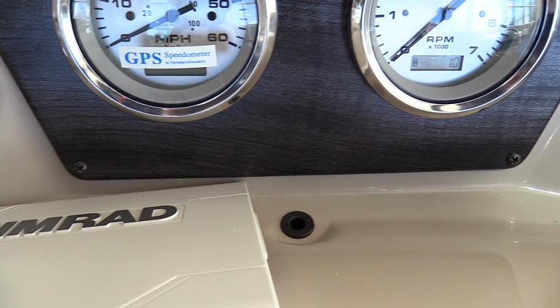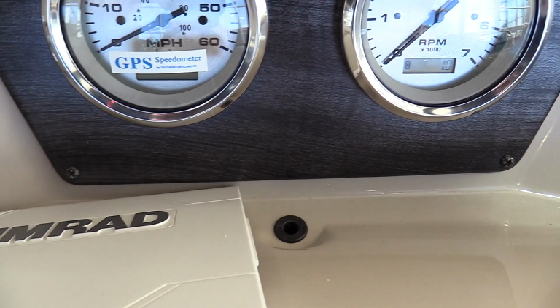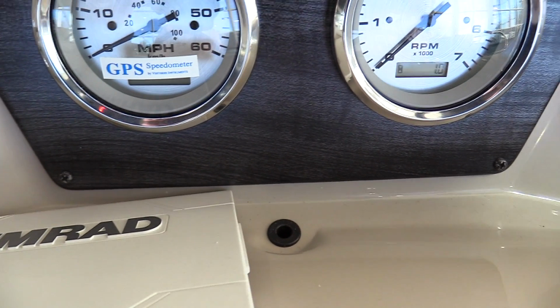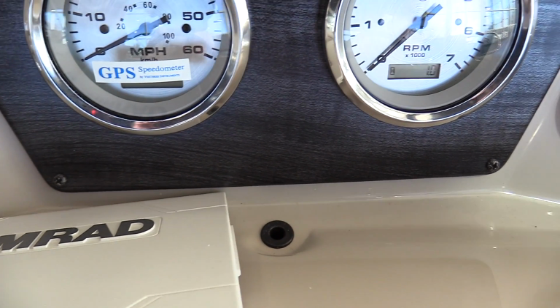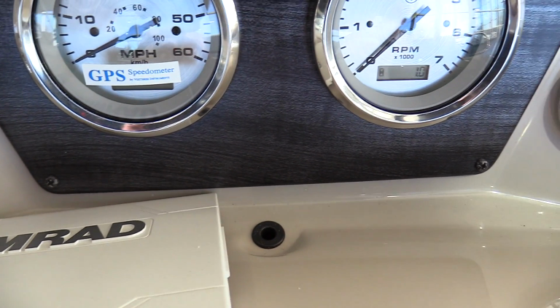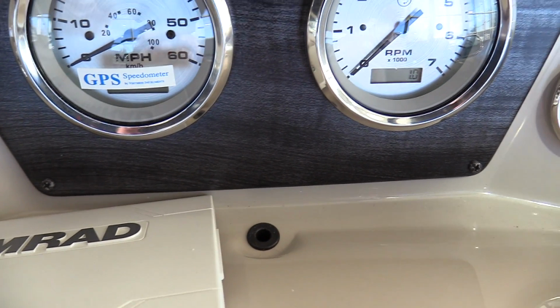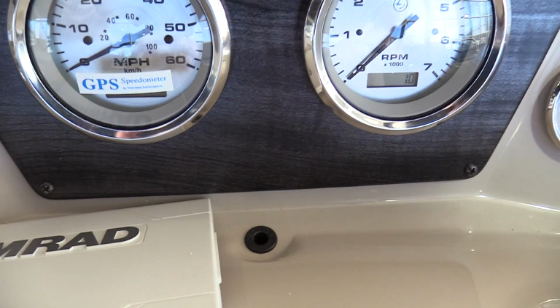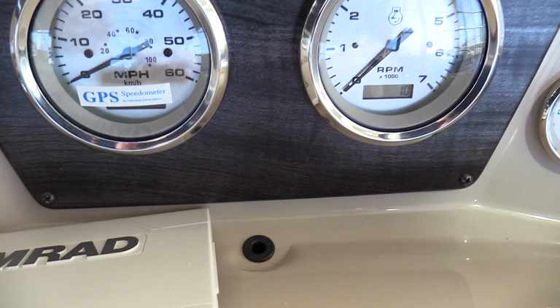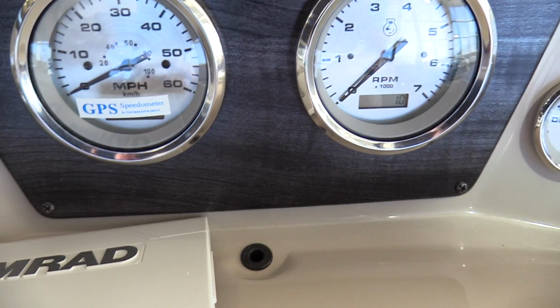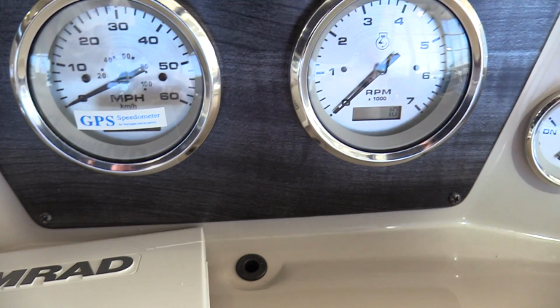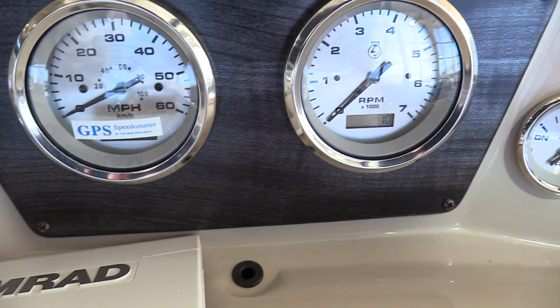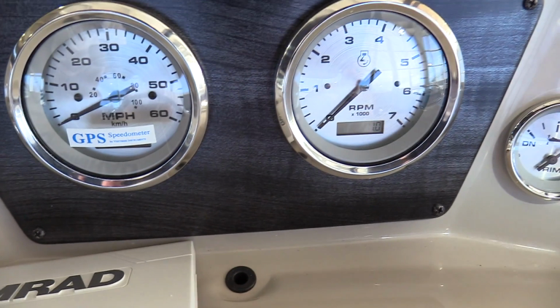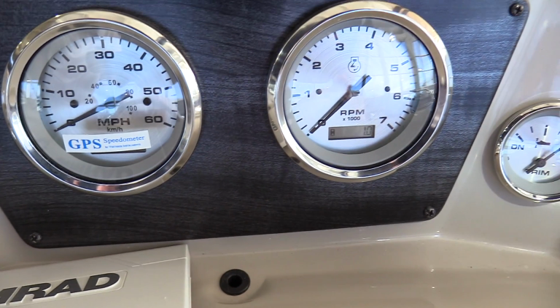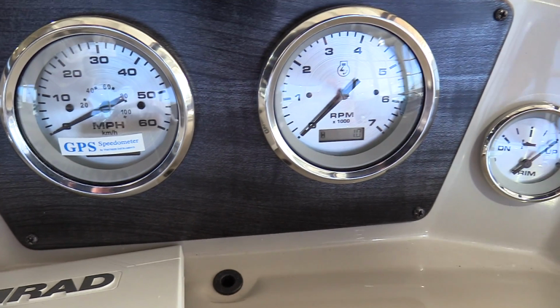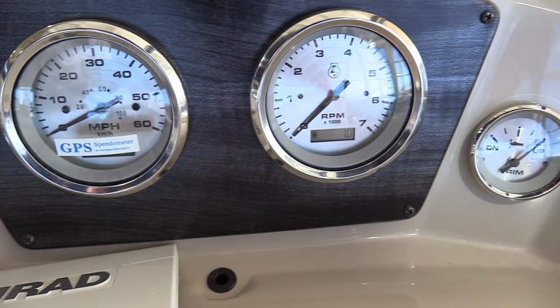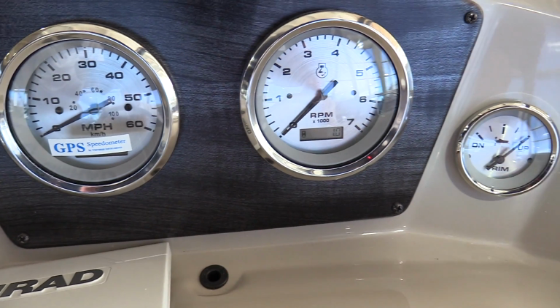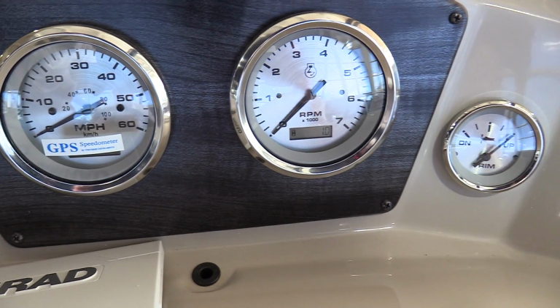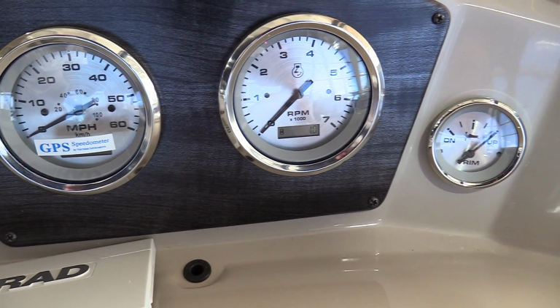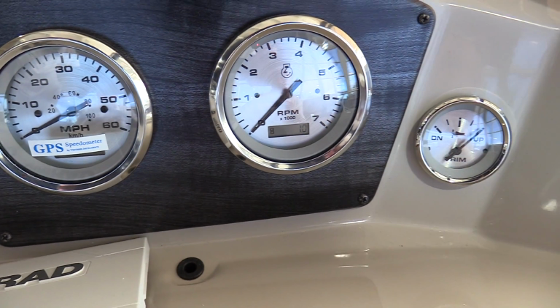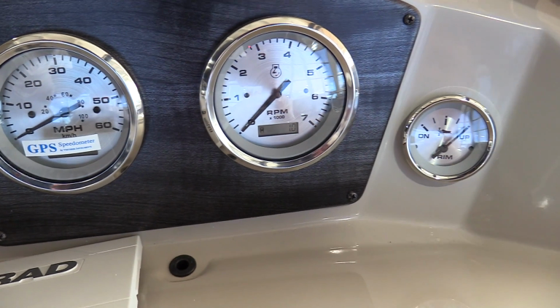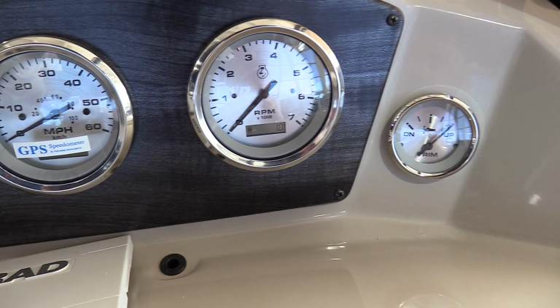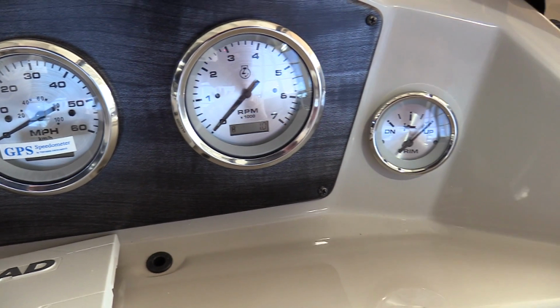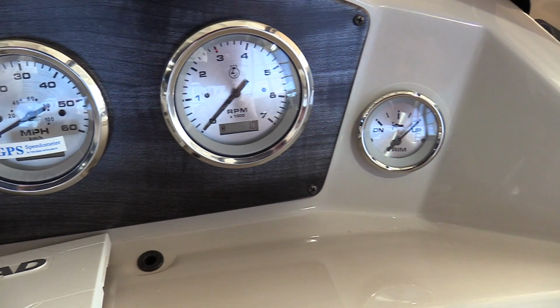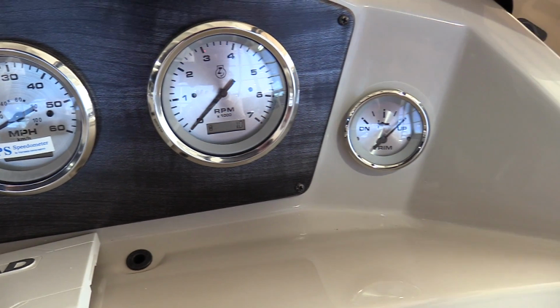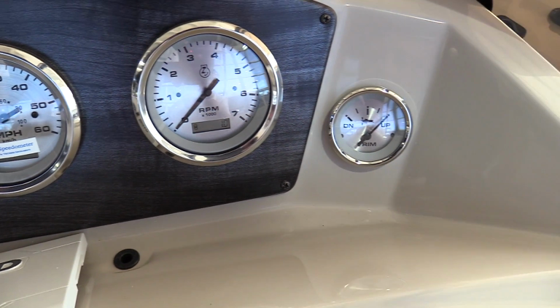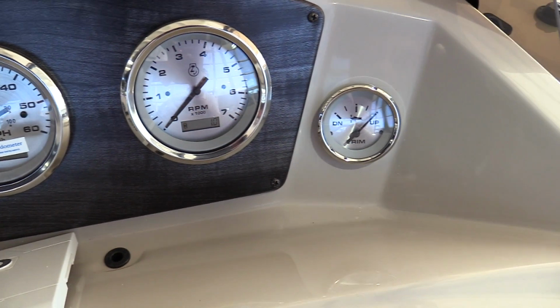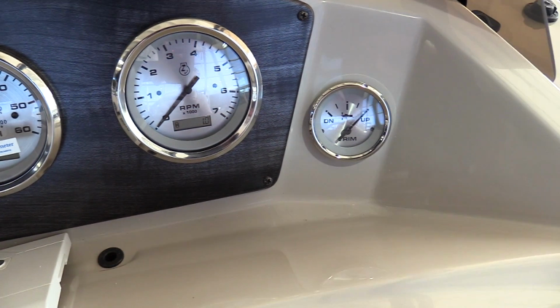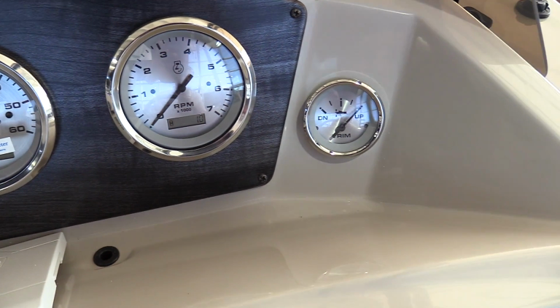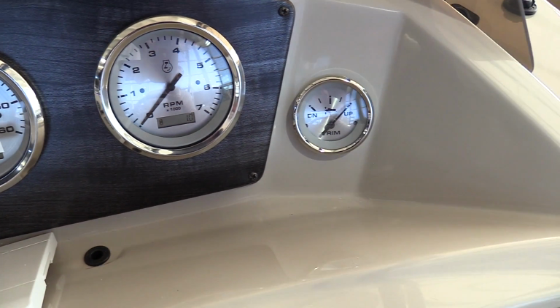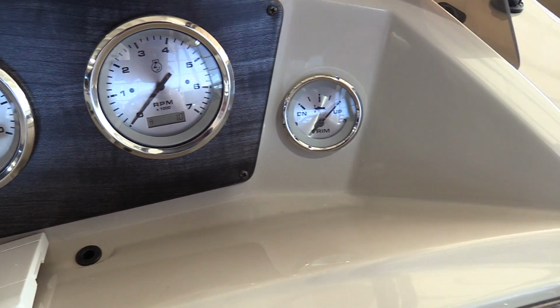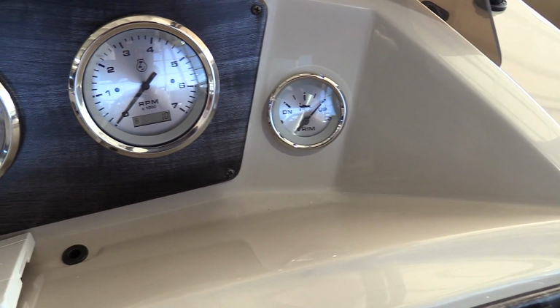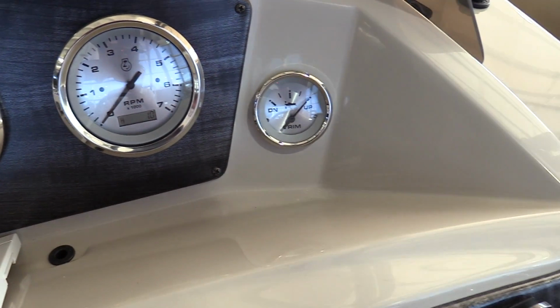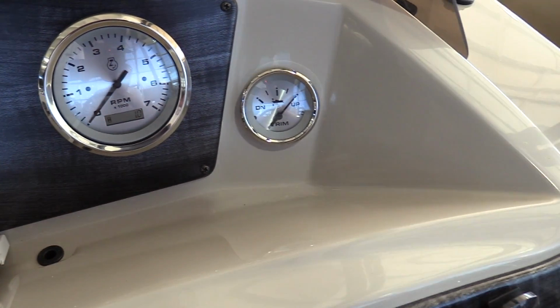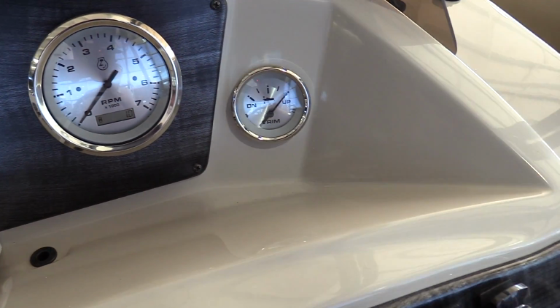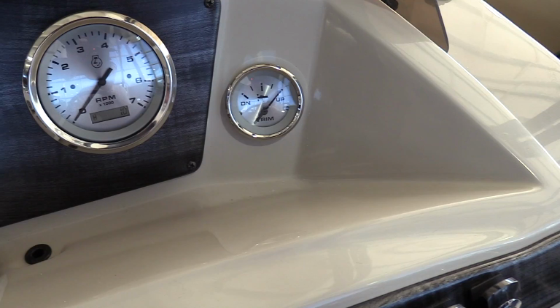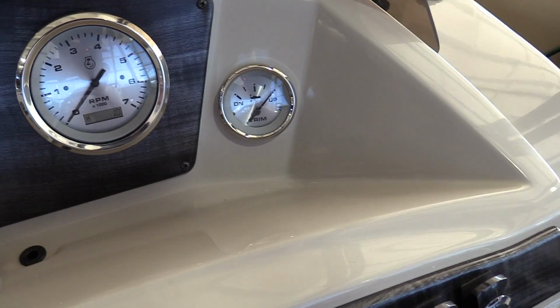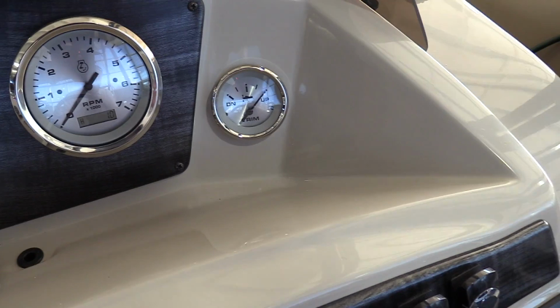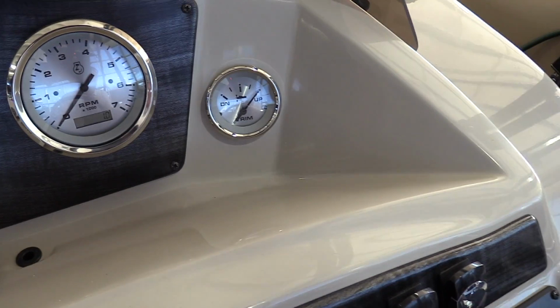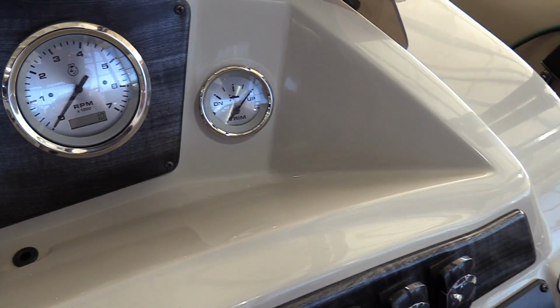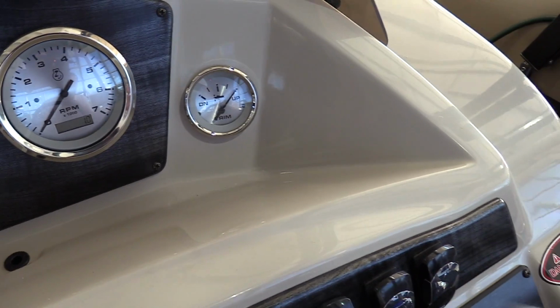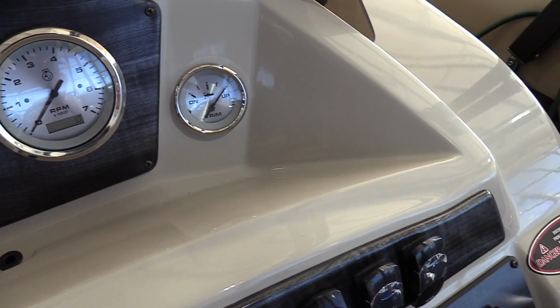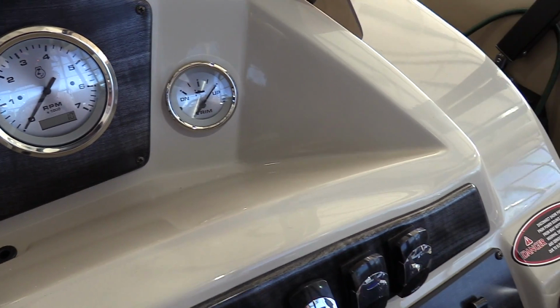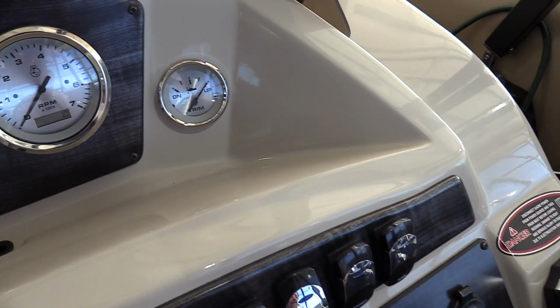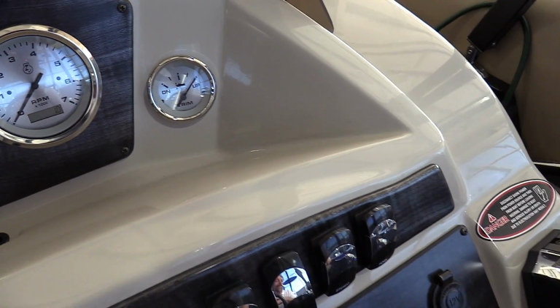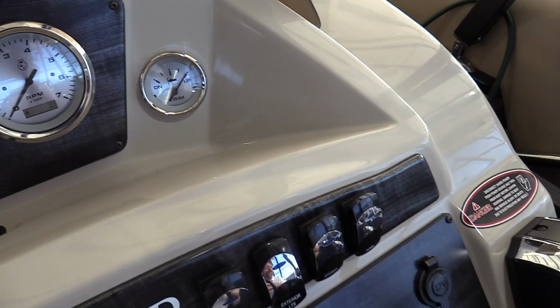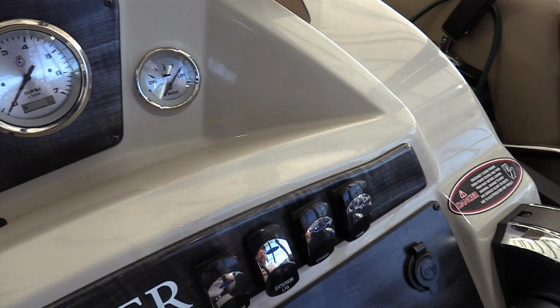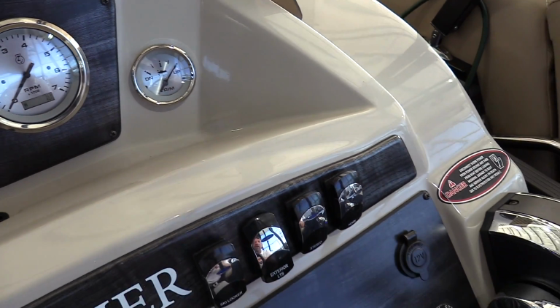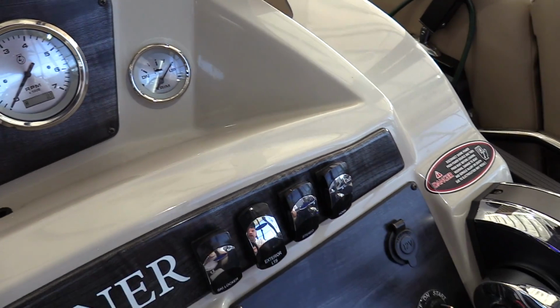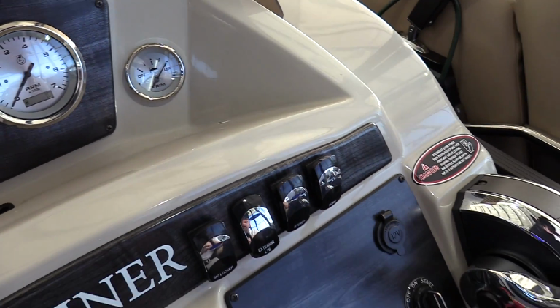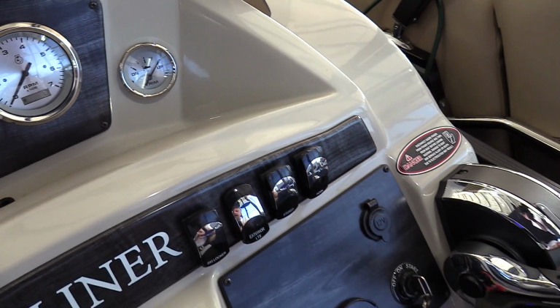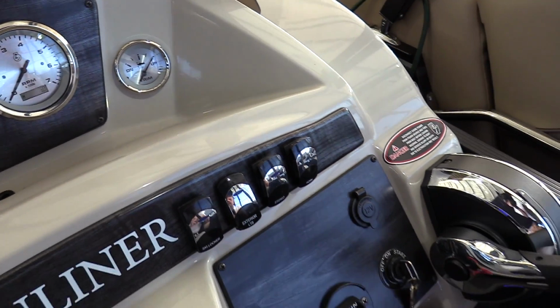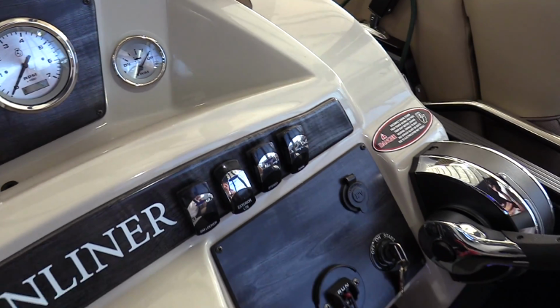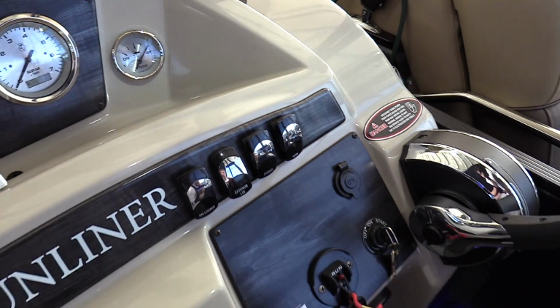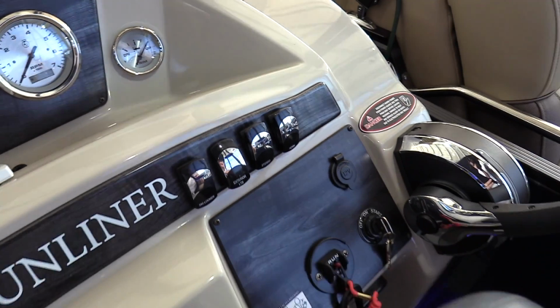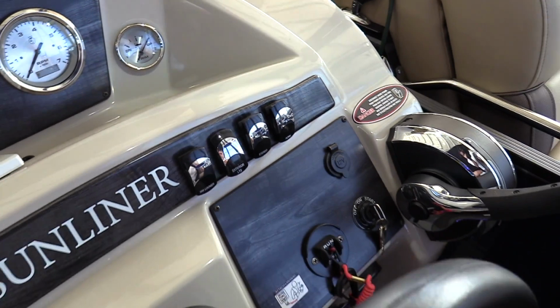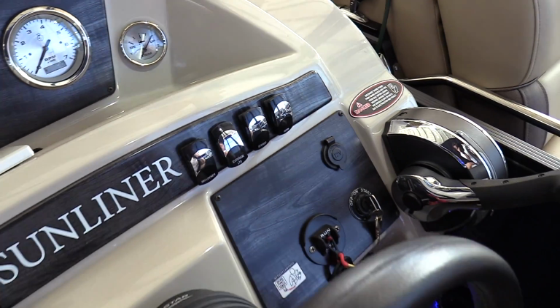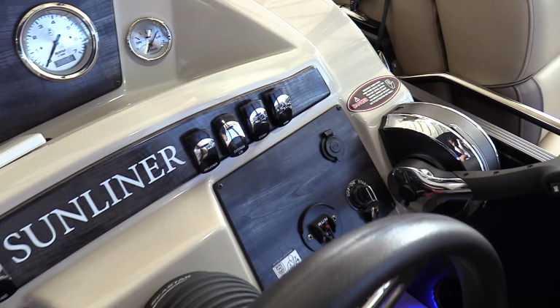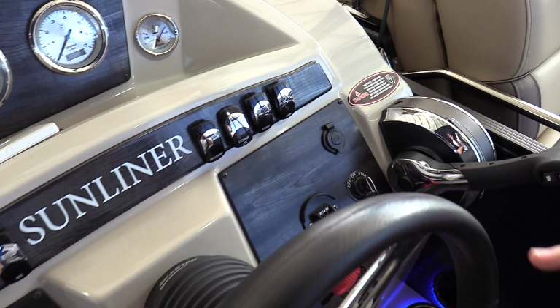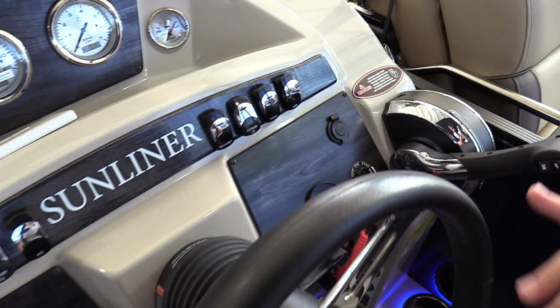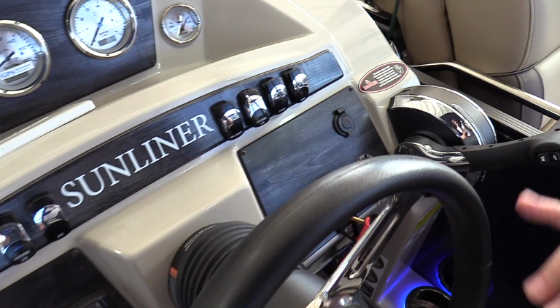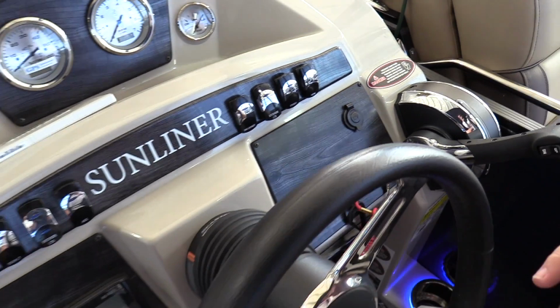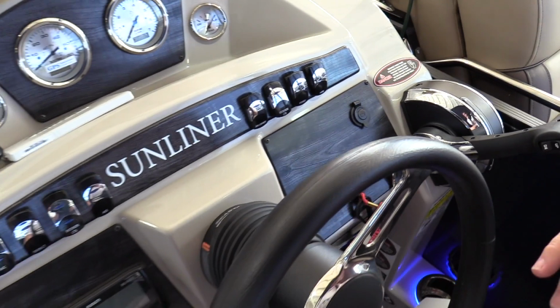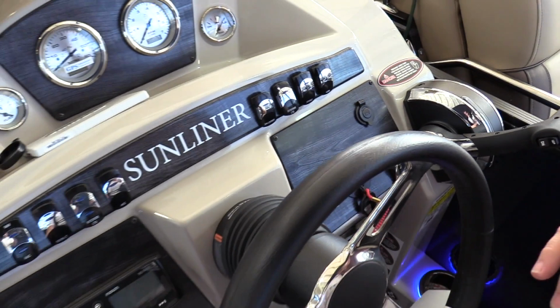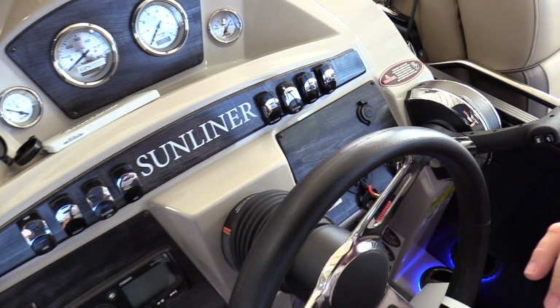There's a nice wood grain layout, GPS speedometer, tachometer, trim gauge, and some really nice rocker switches.